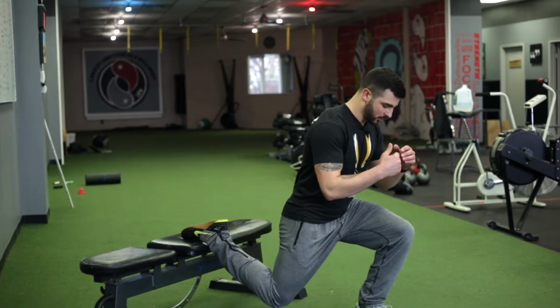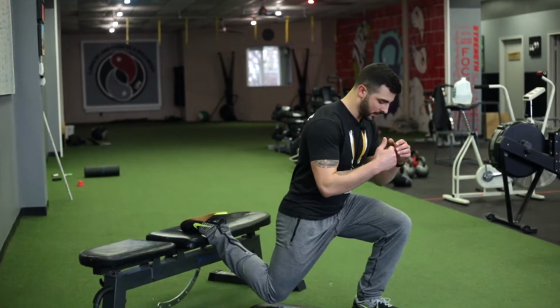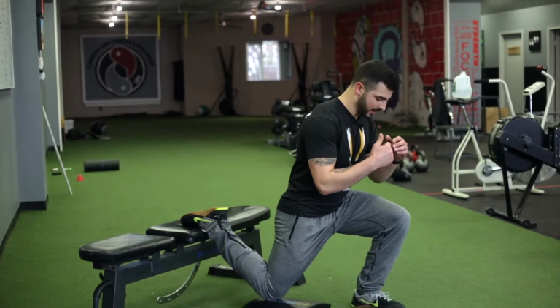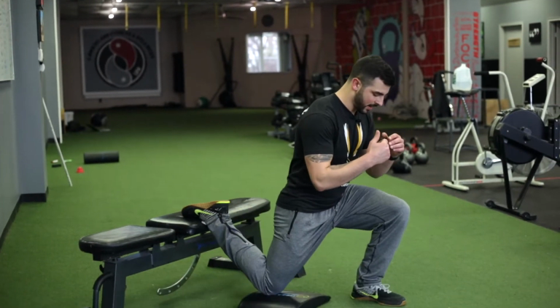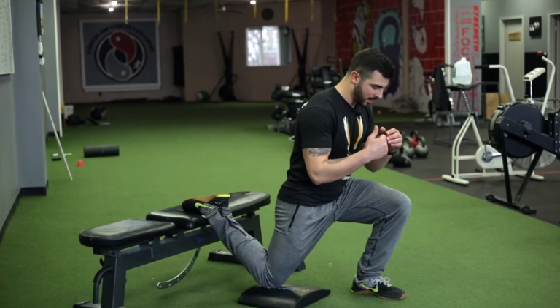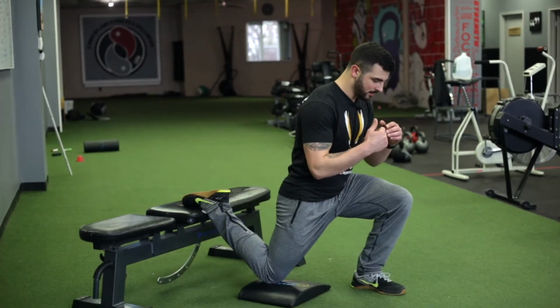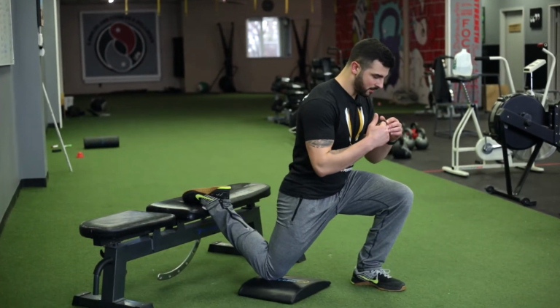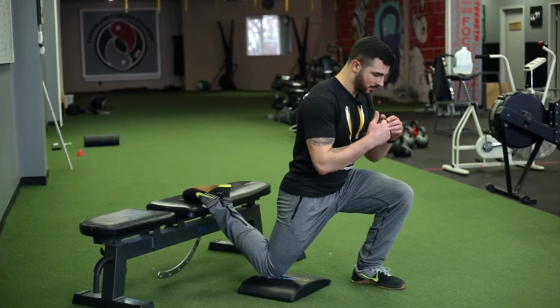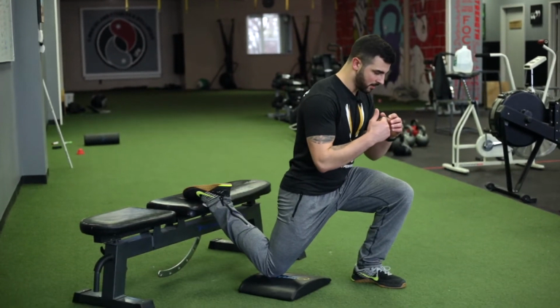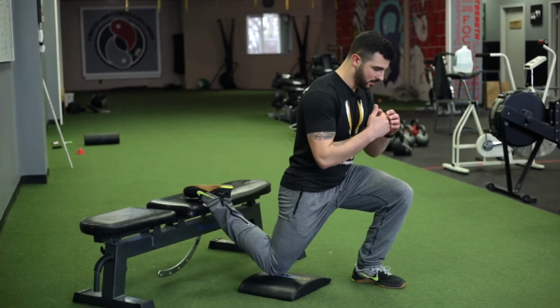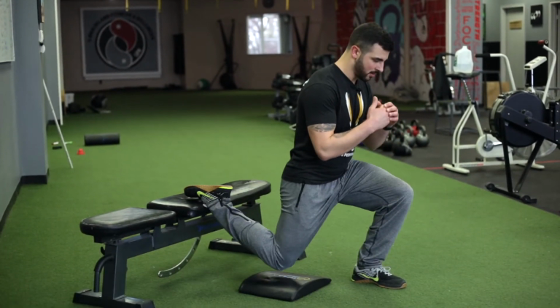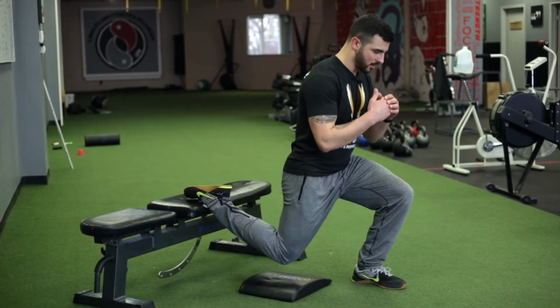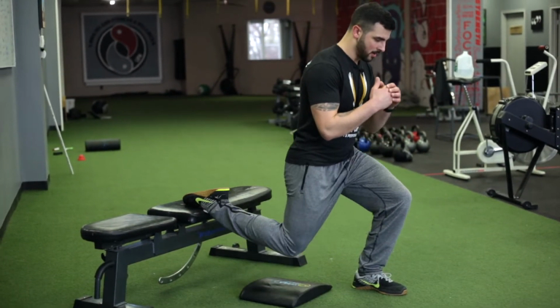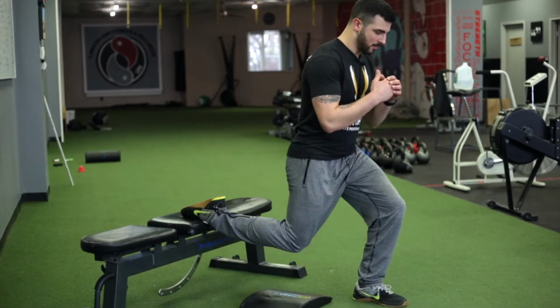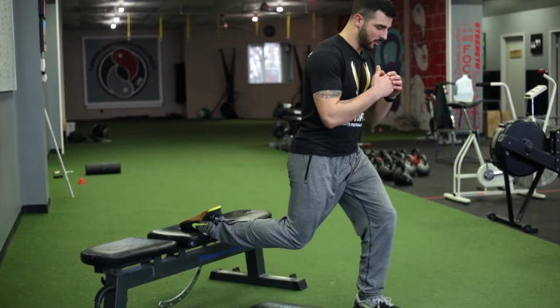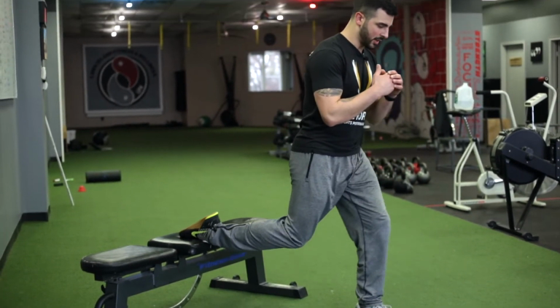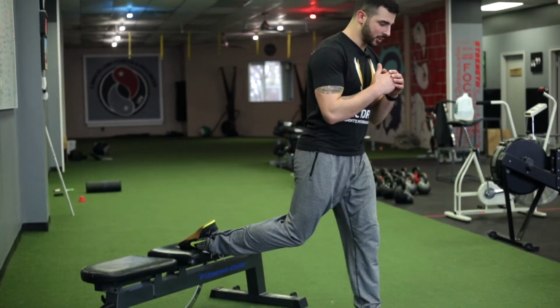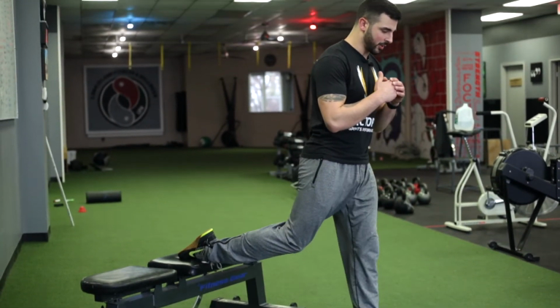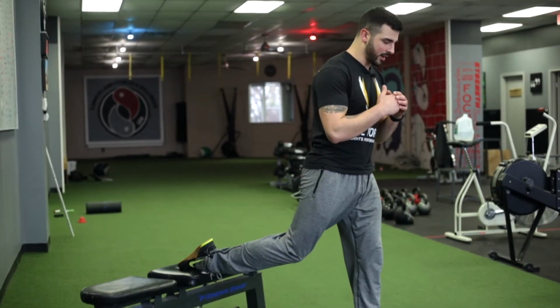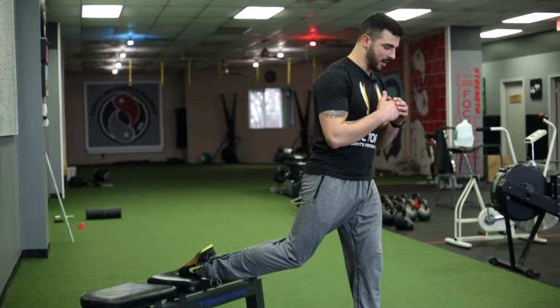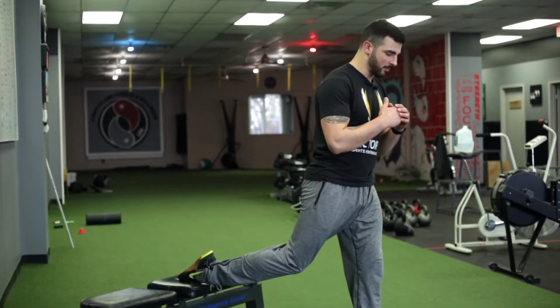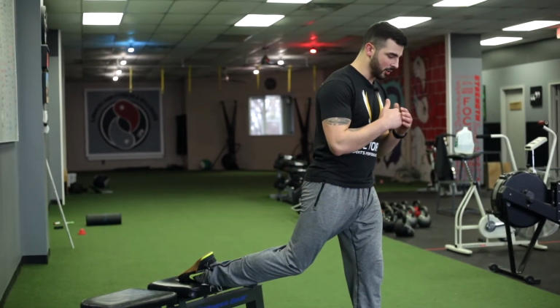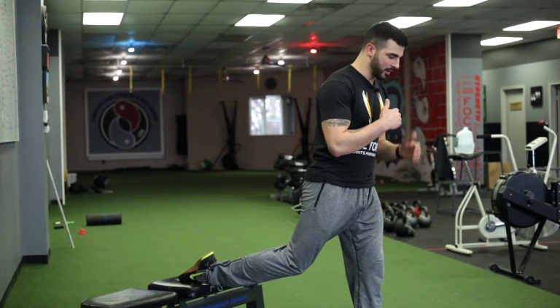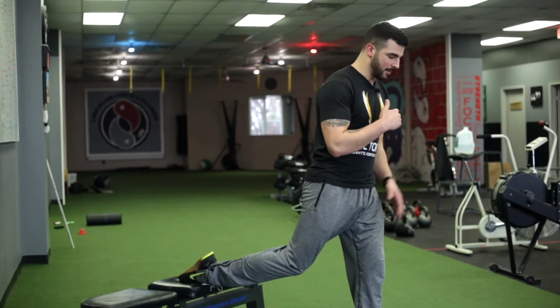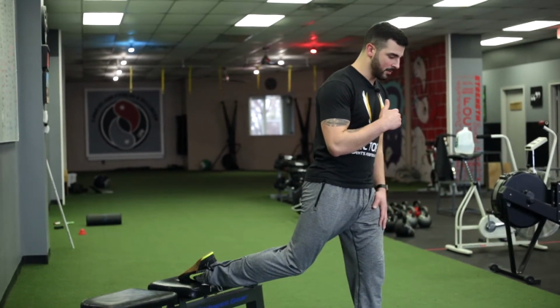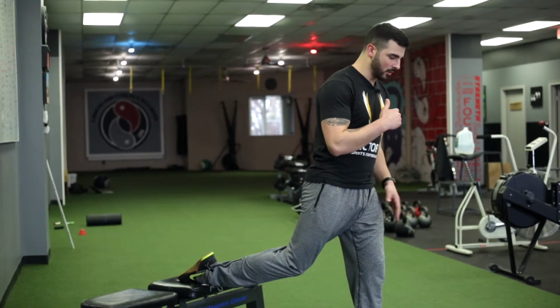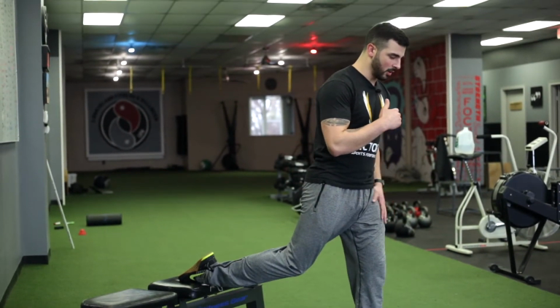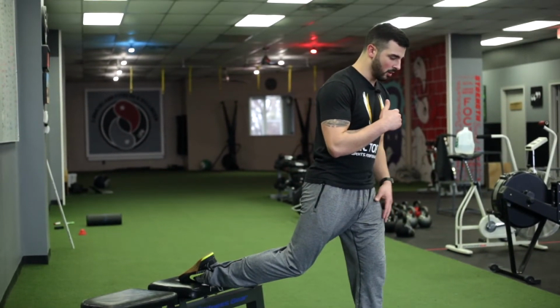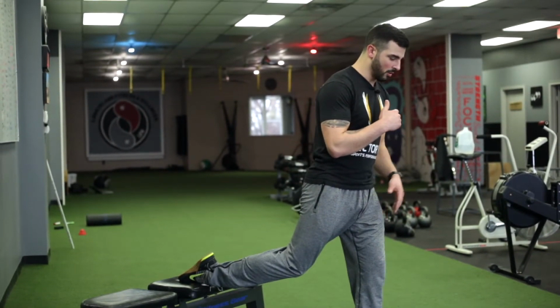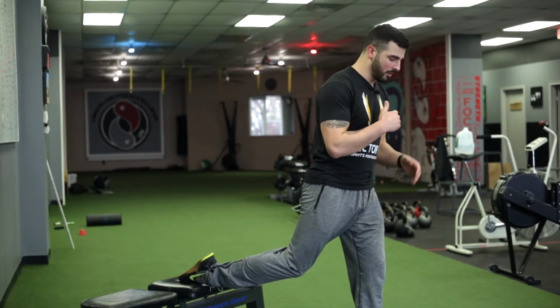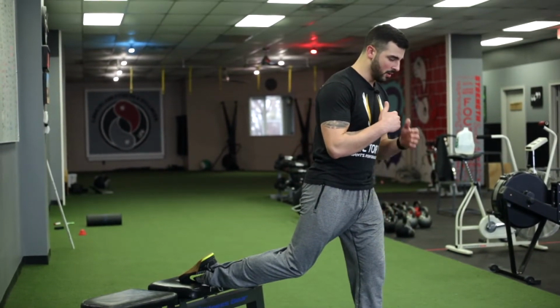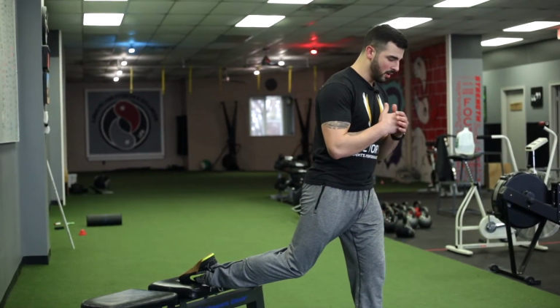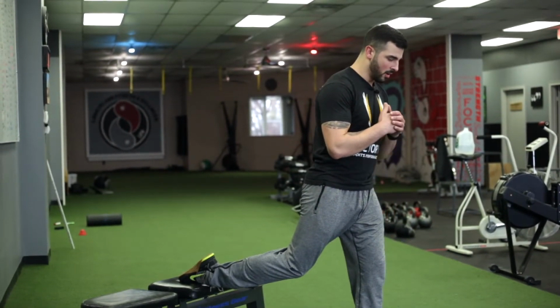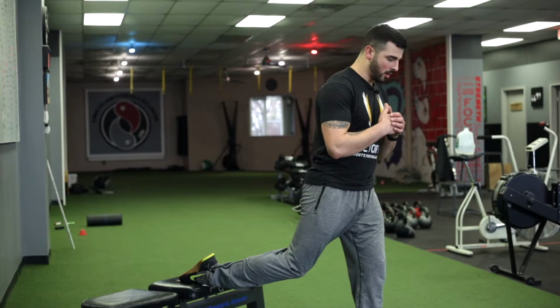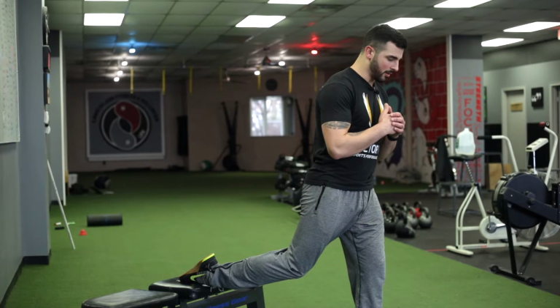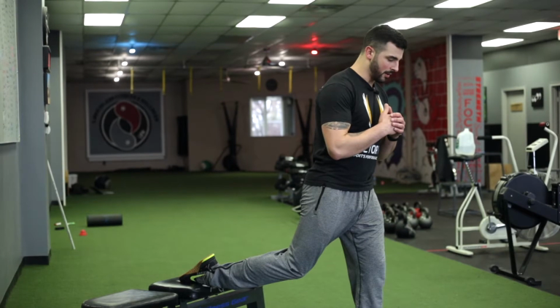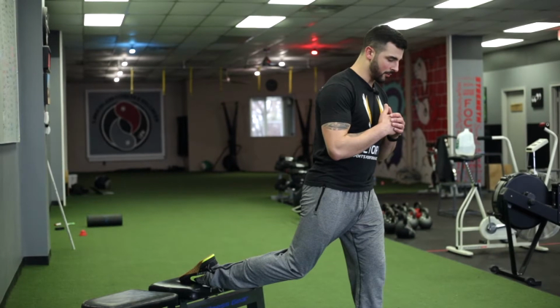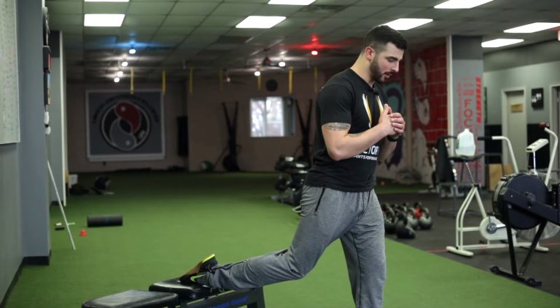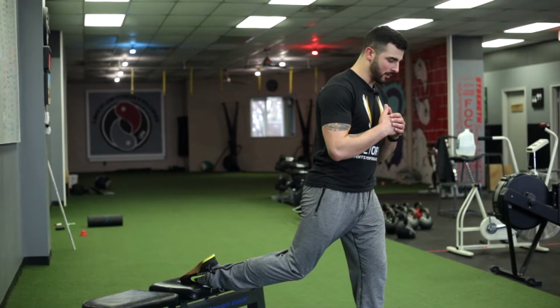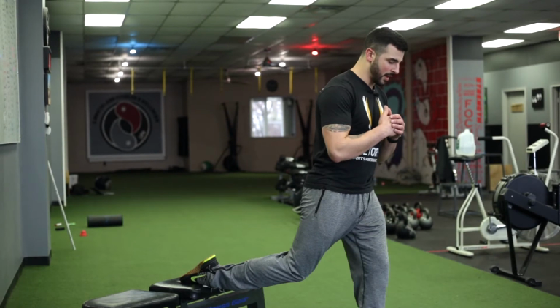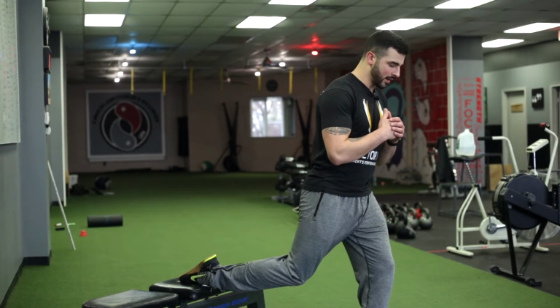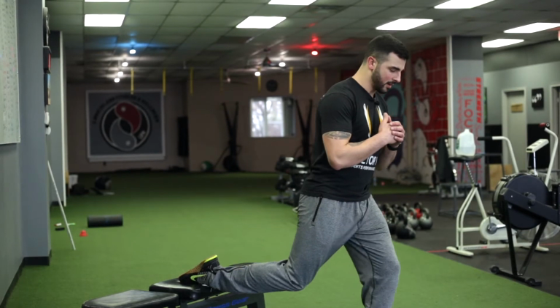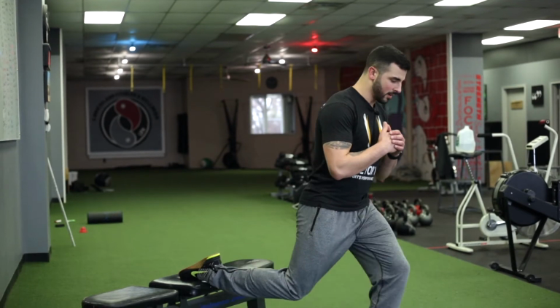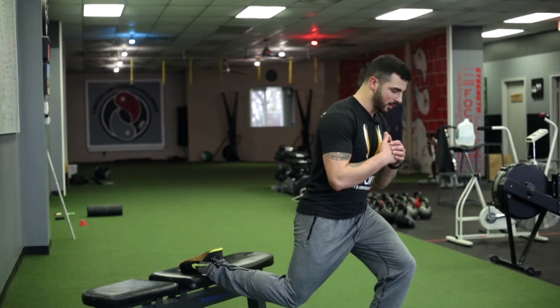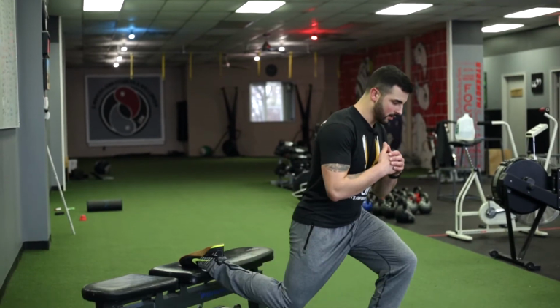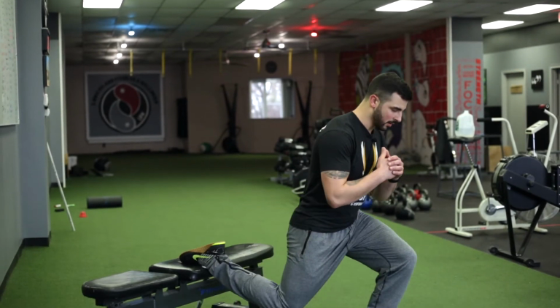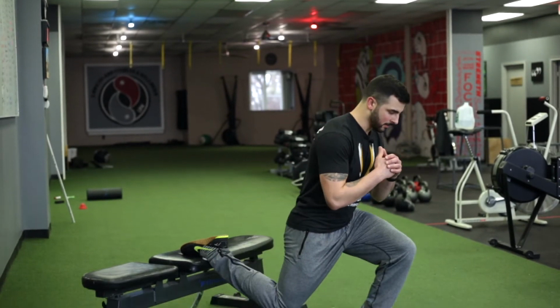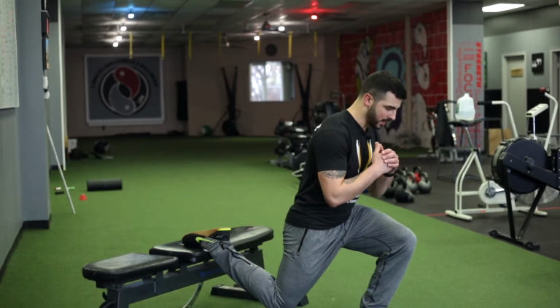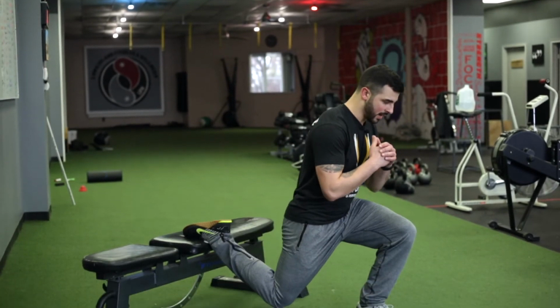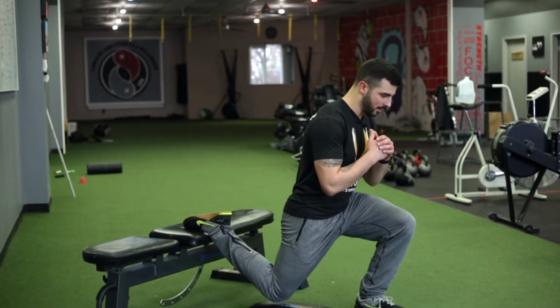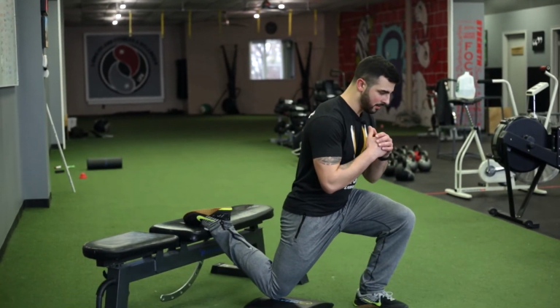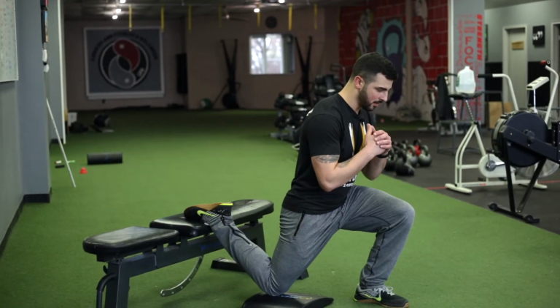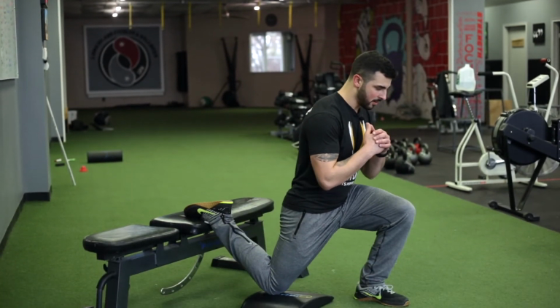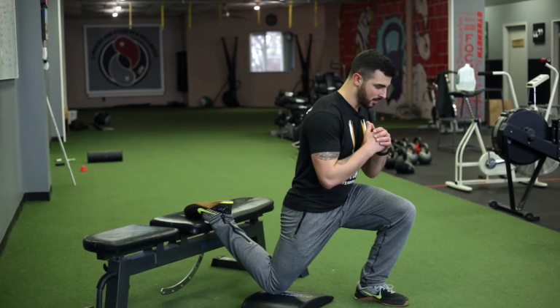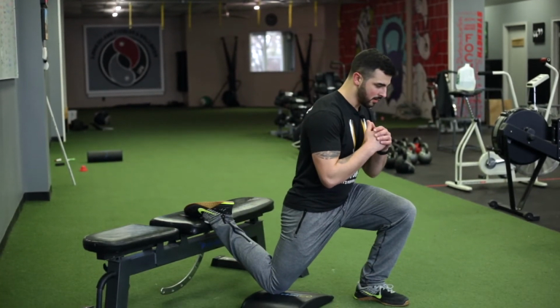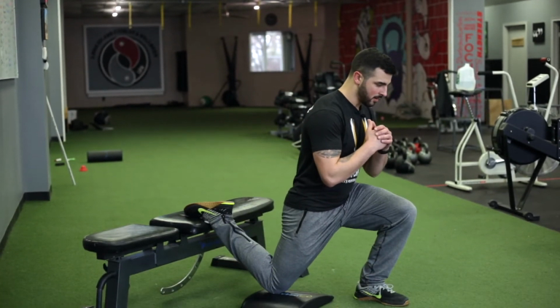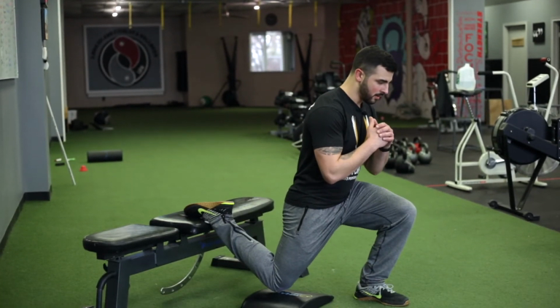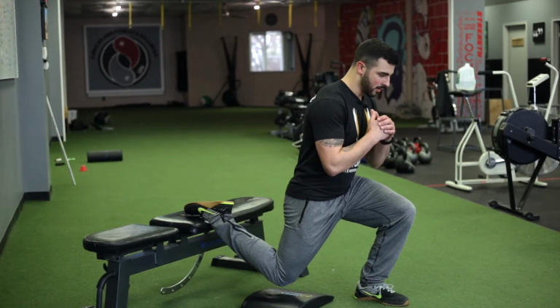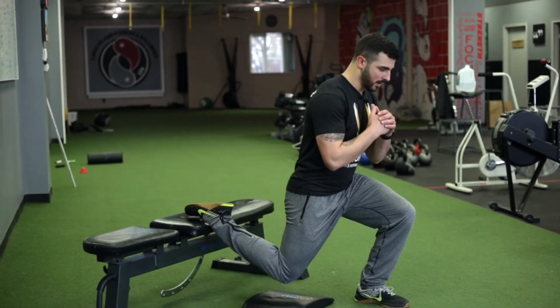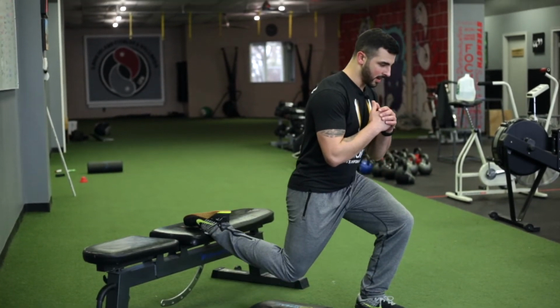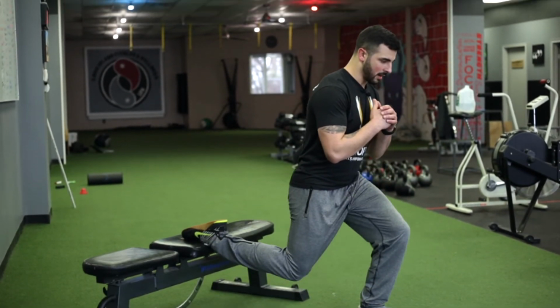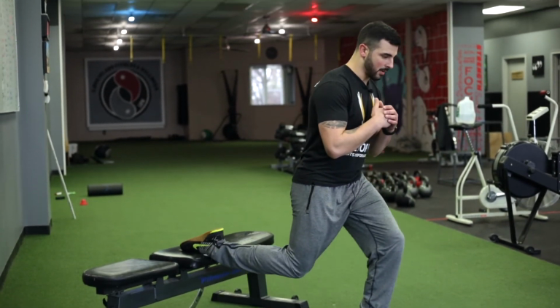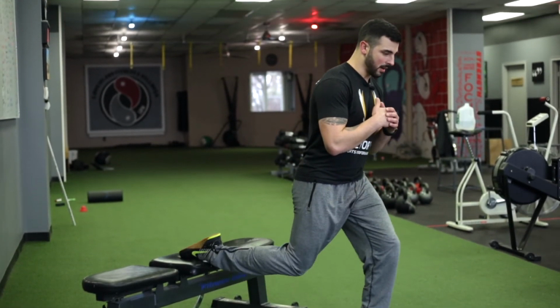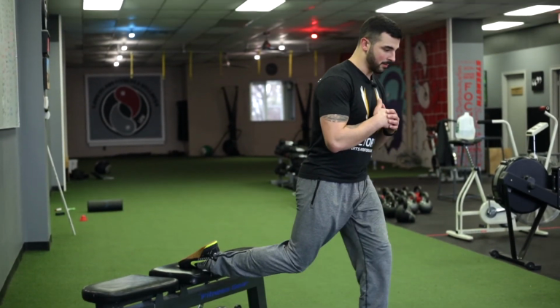Straight down, press straight up, really keeping the load on that front leg, down, and come up.